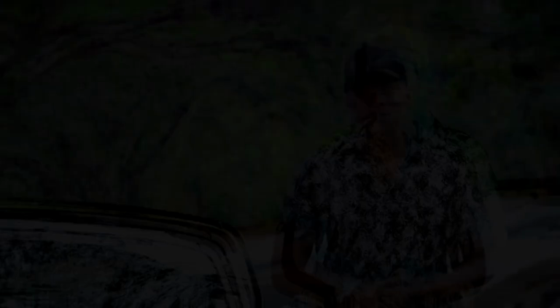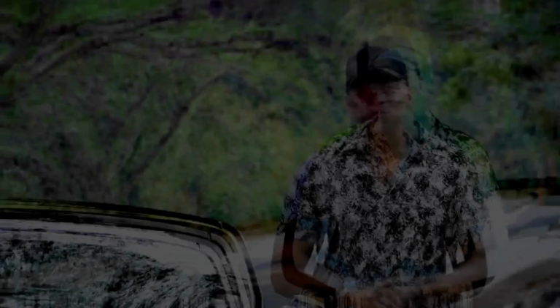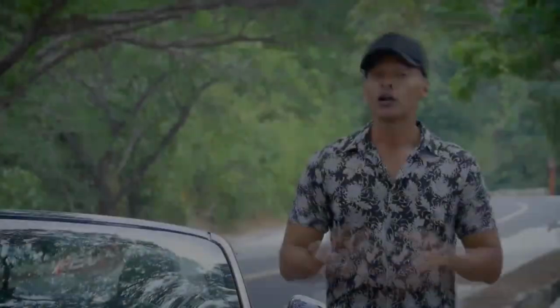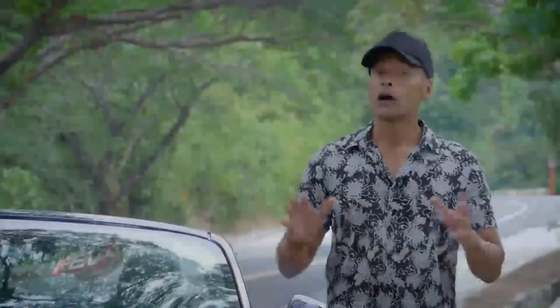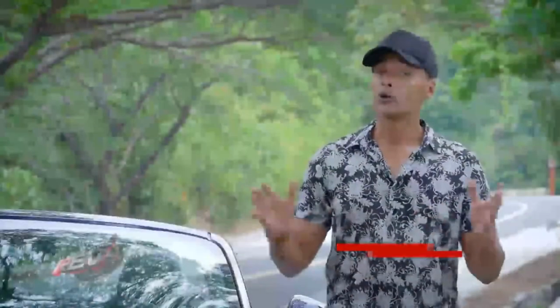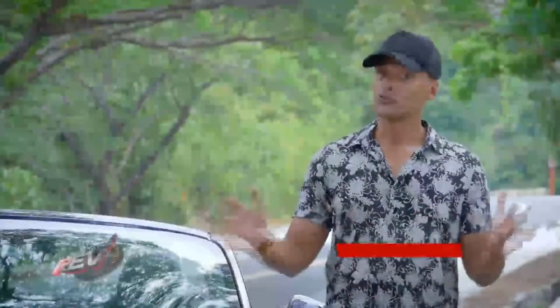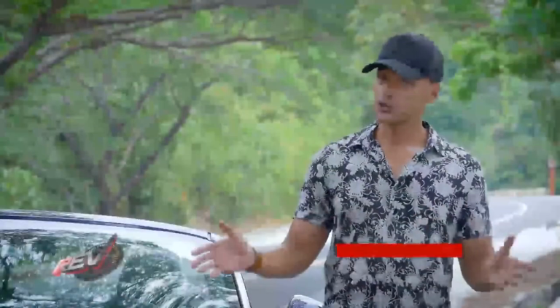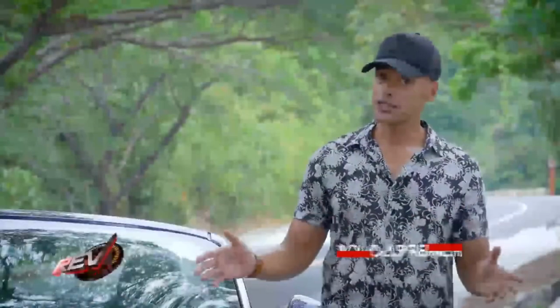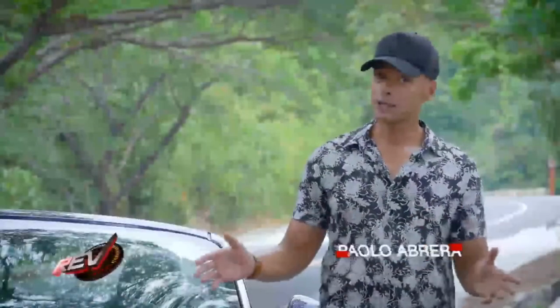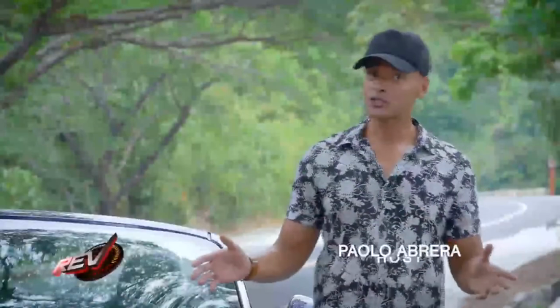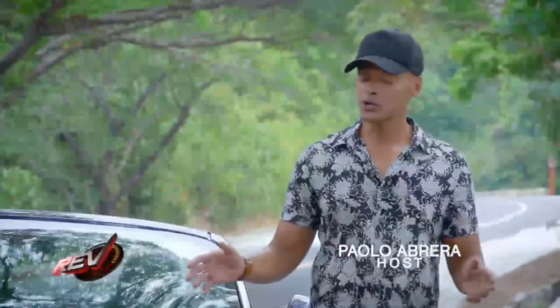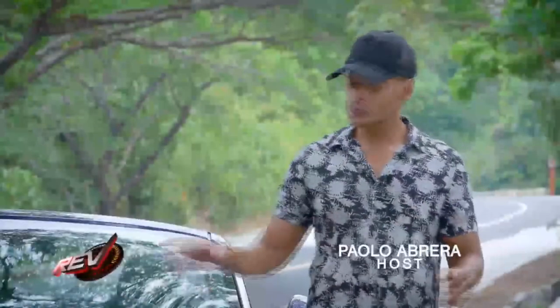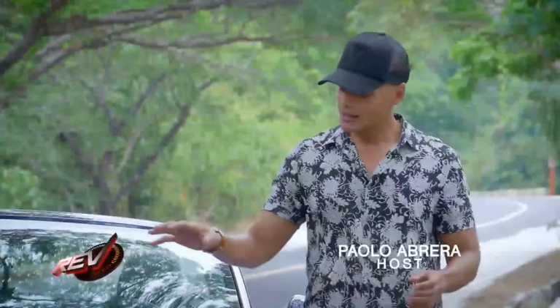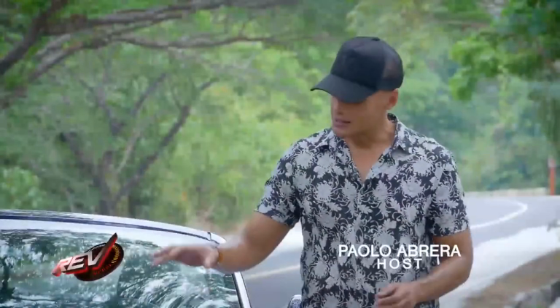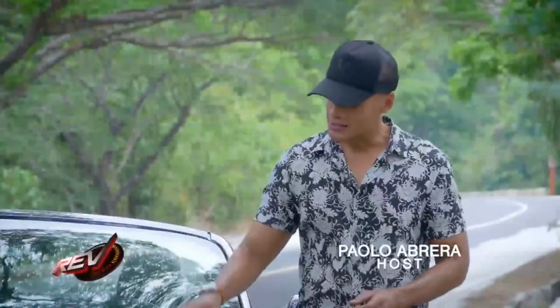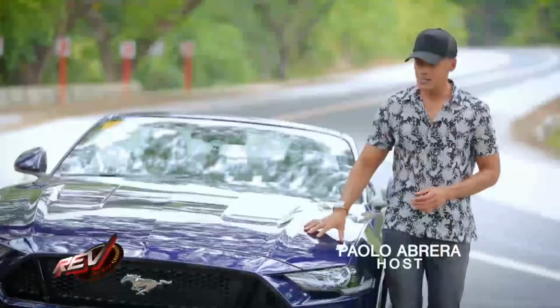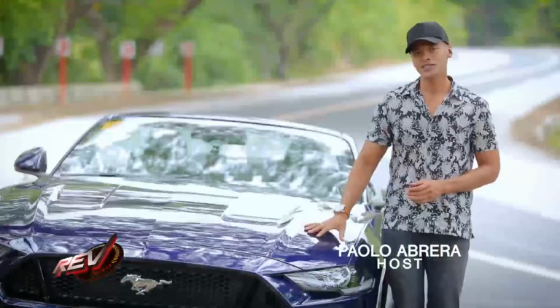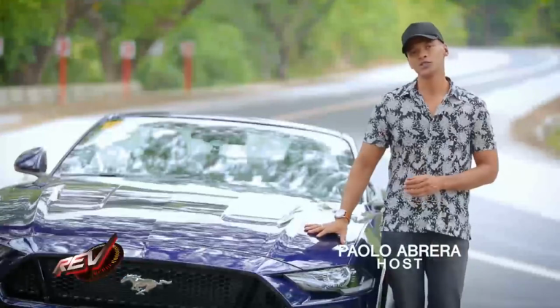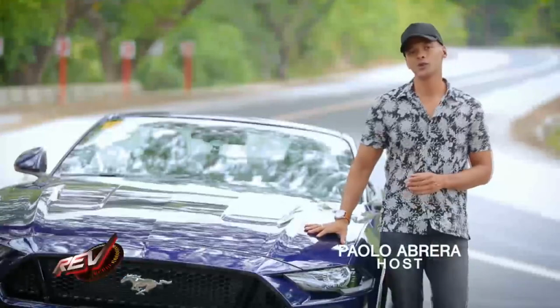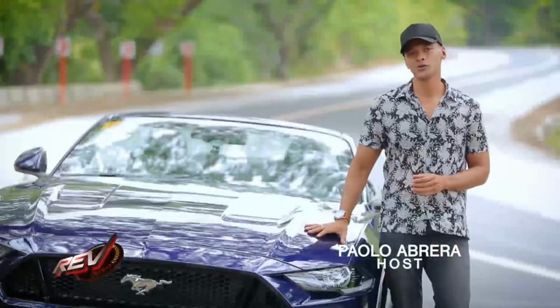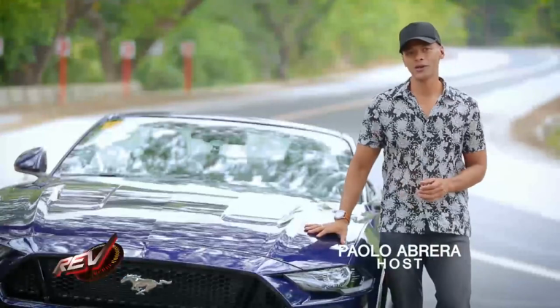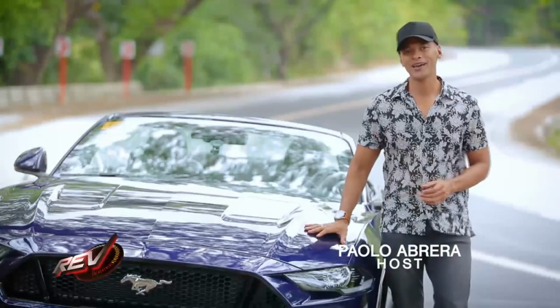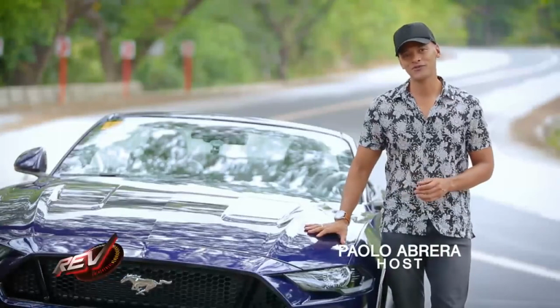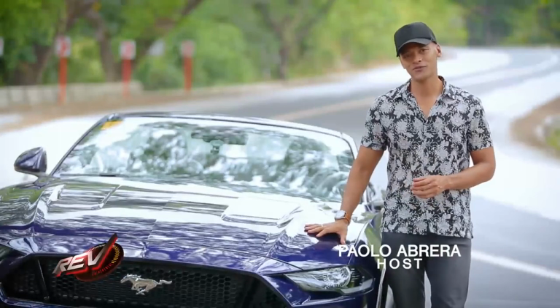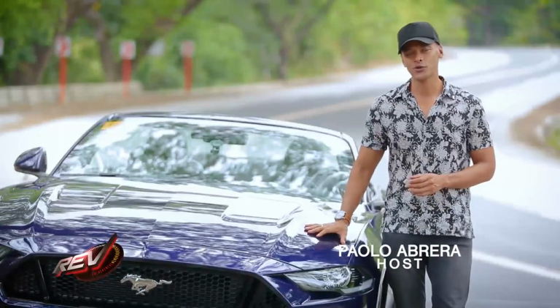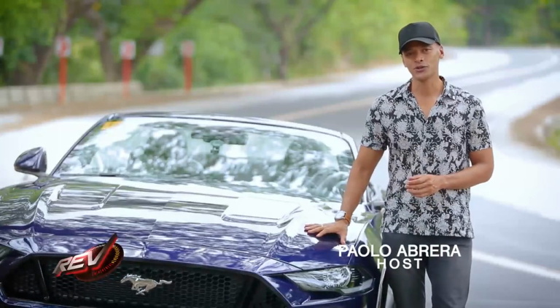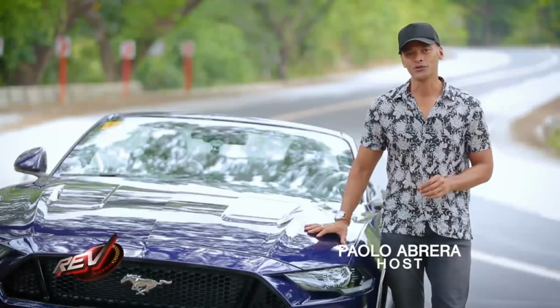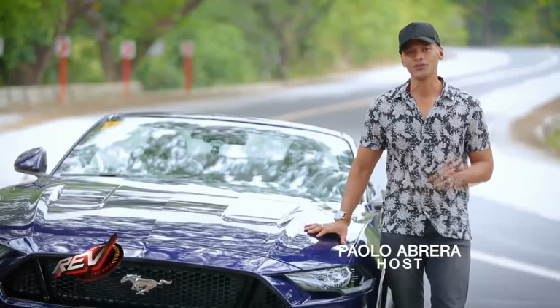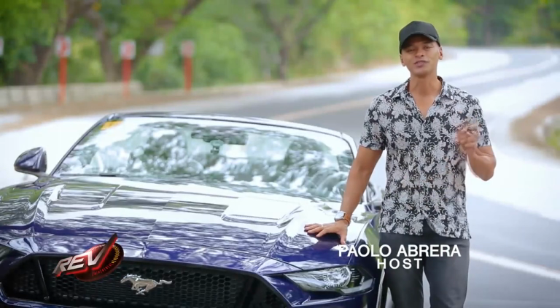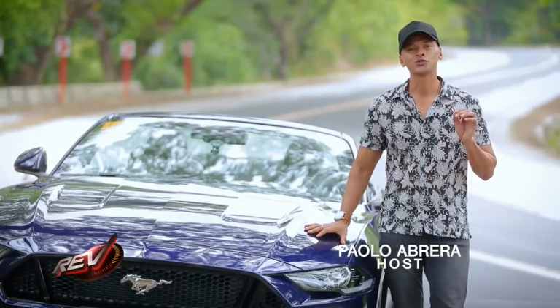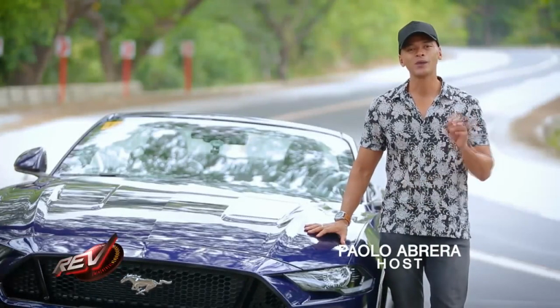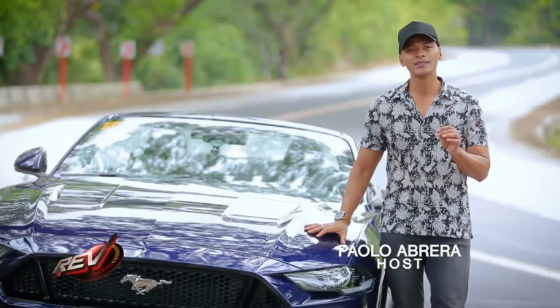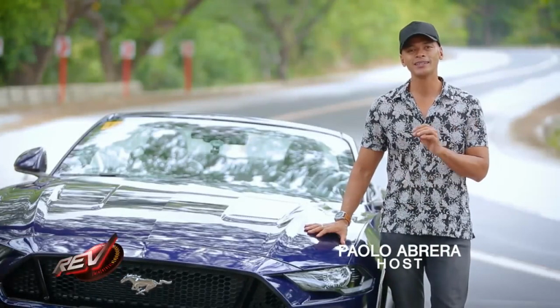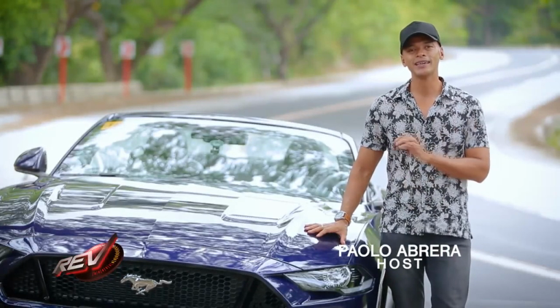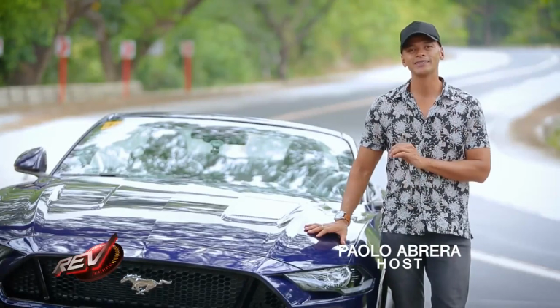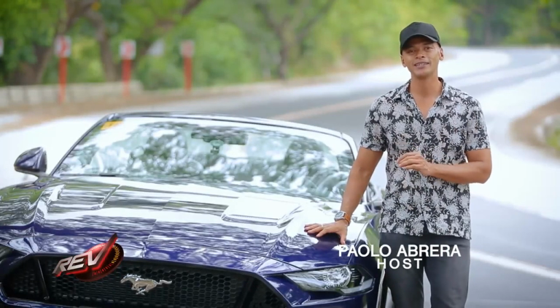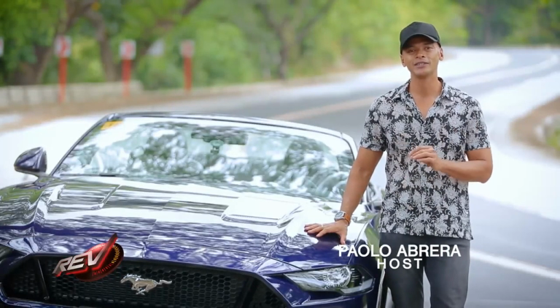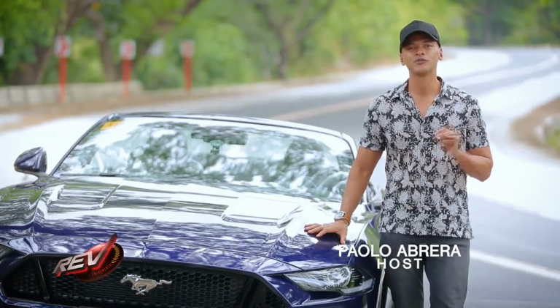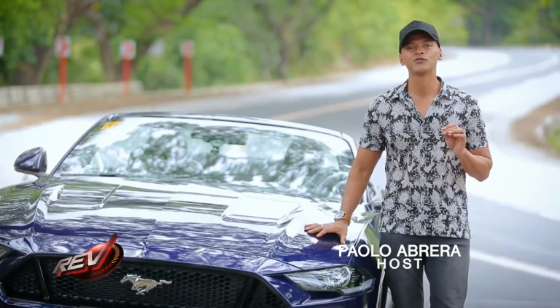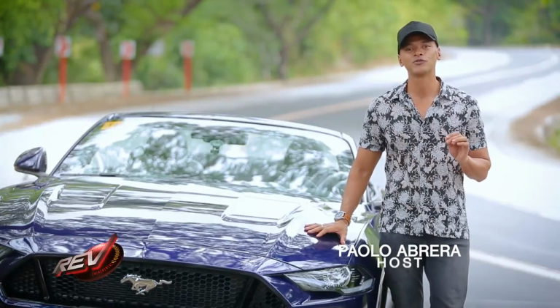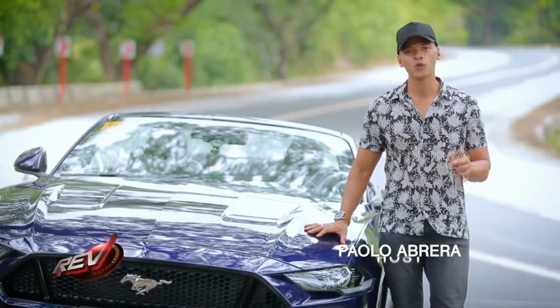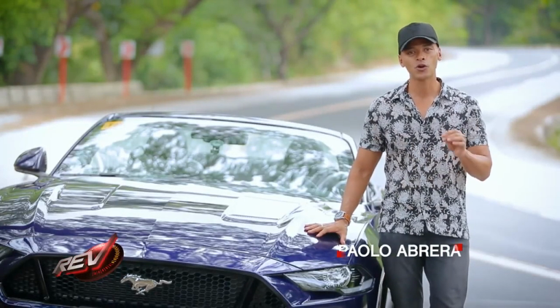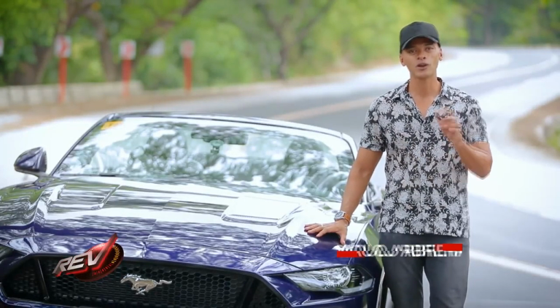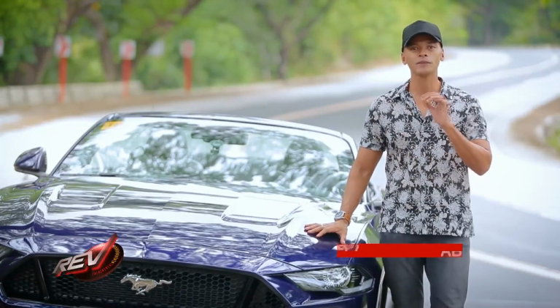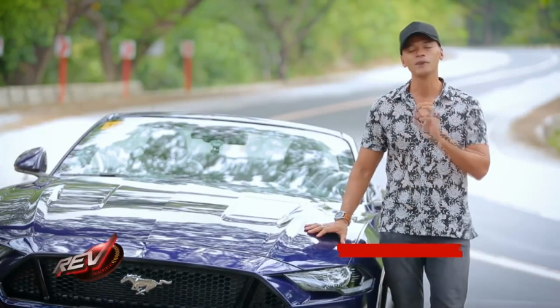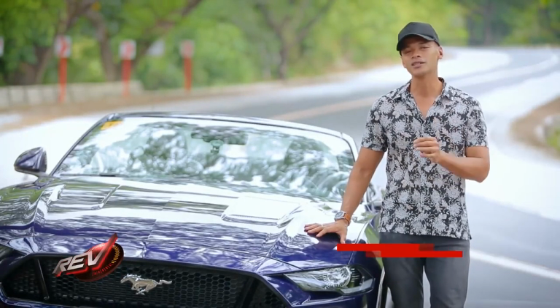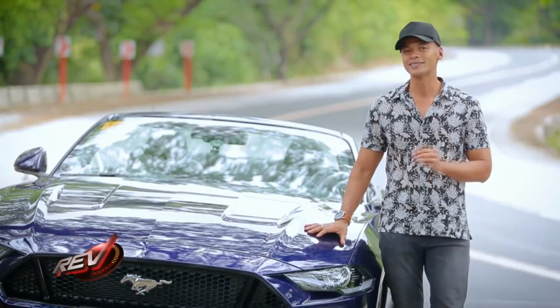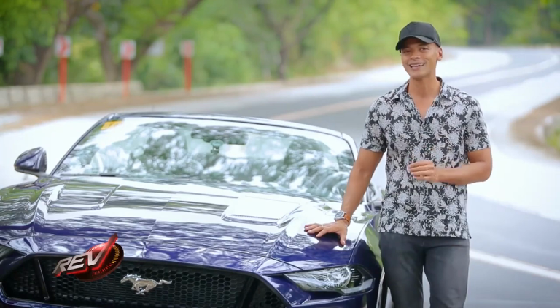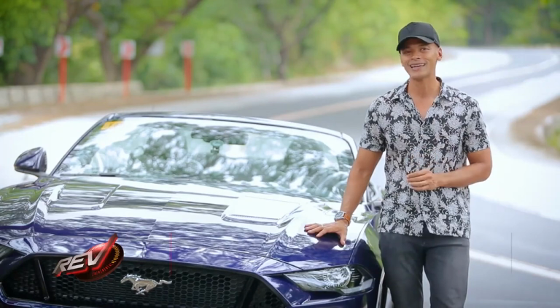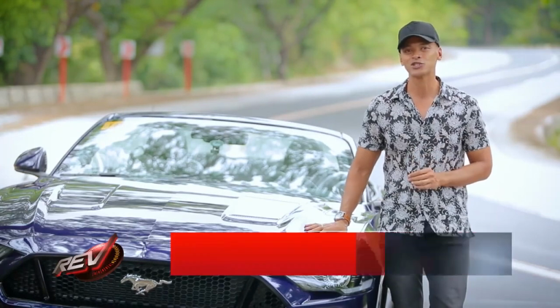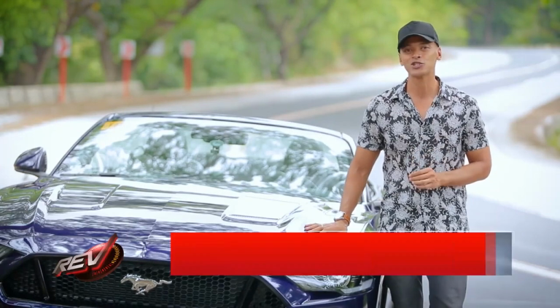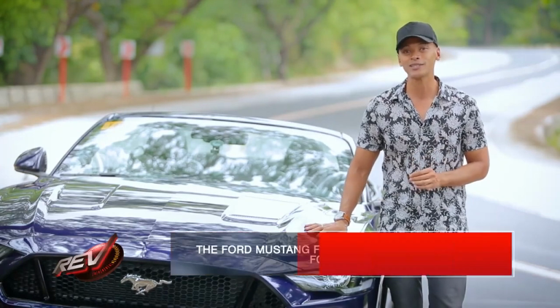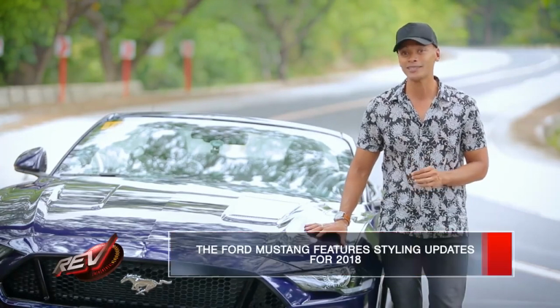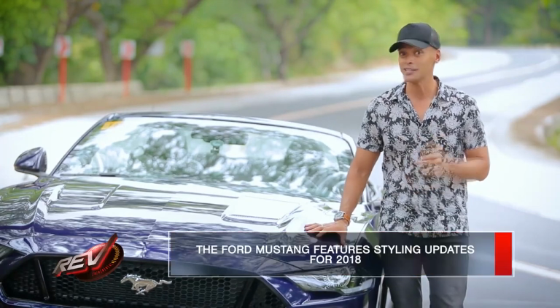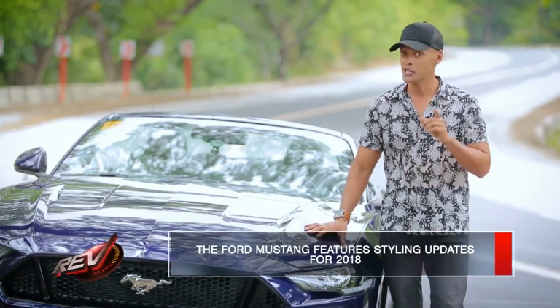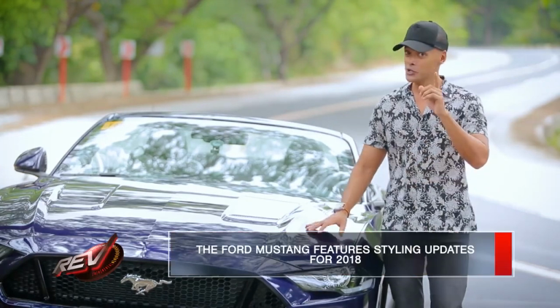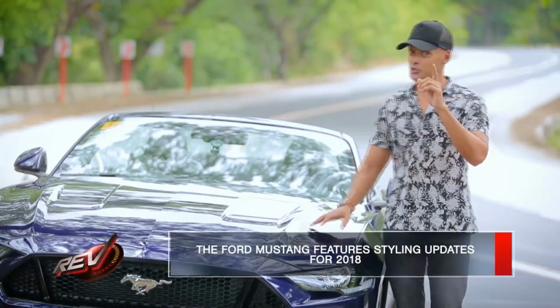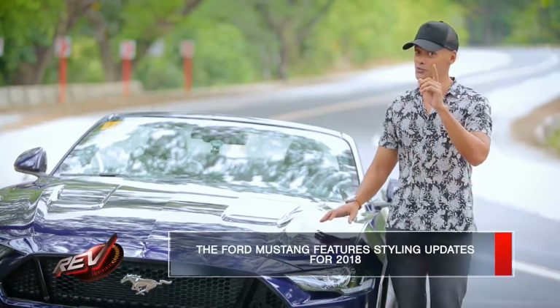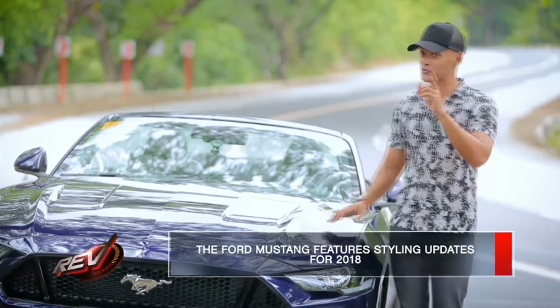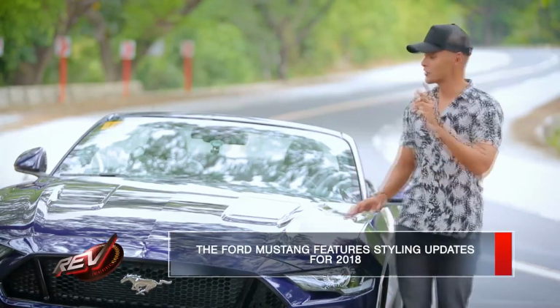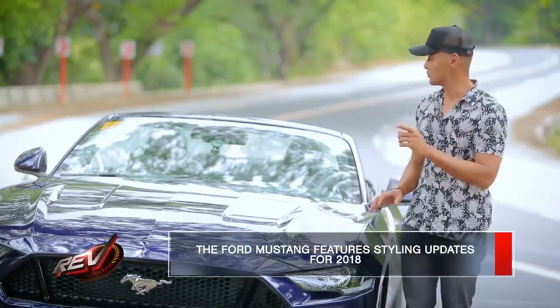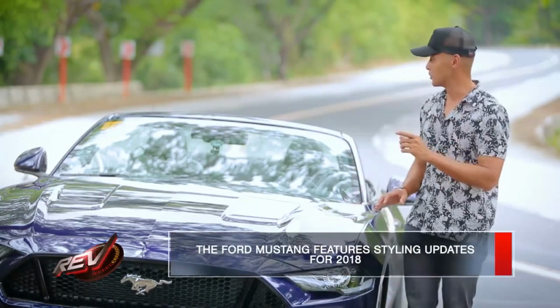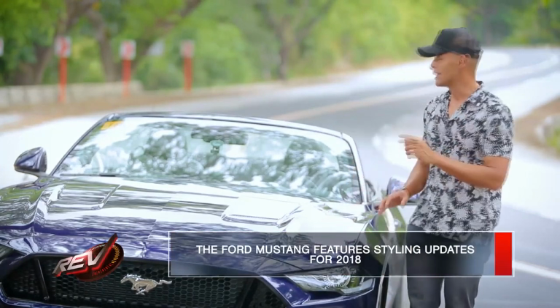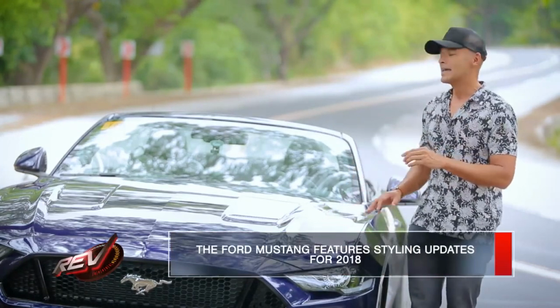For our first episode, this is what we have for you: the 2018 Ford Mustang GT Convertible.